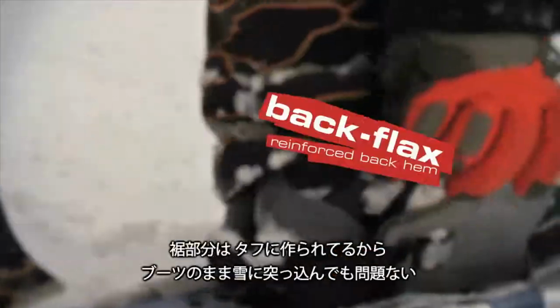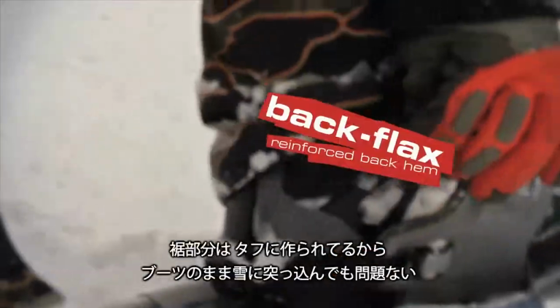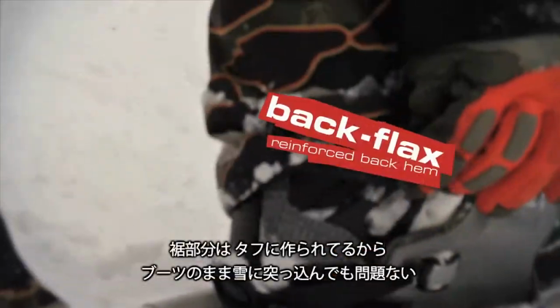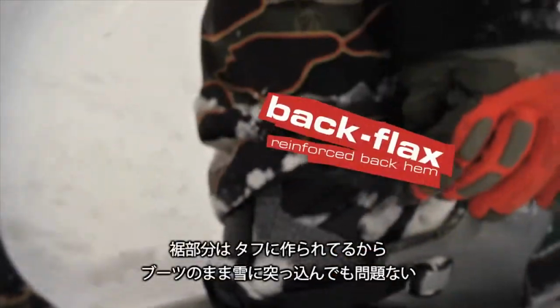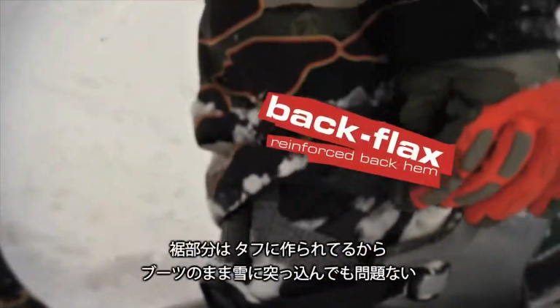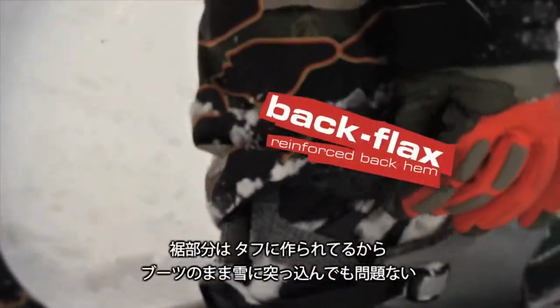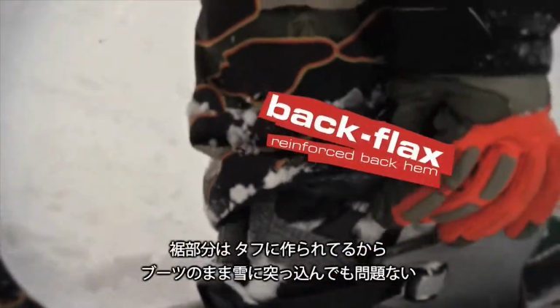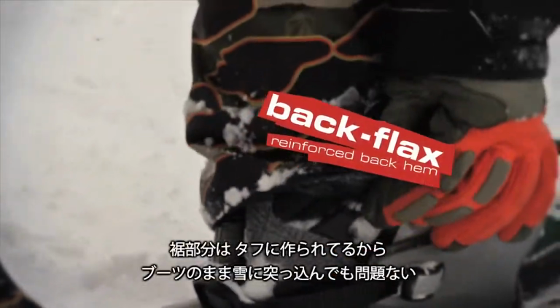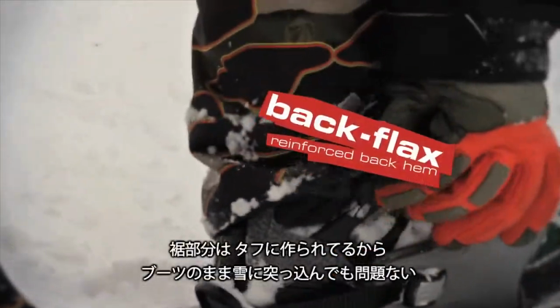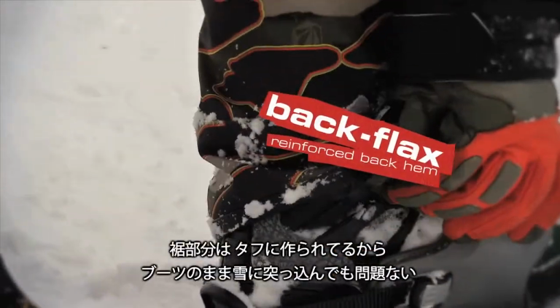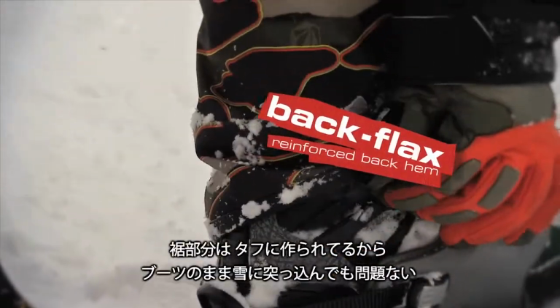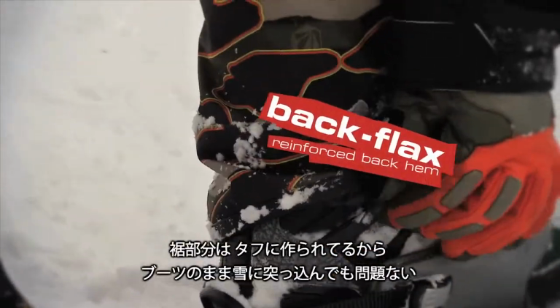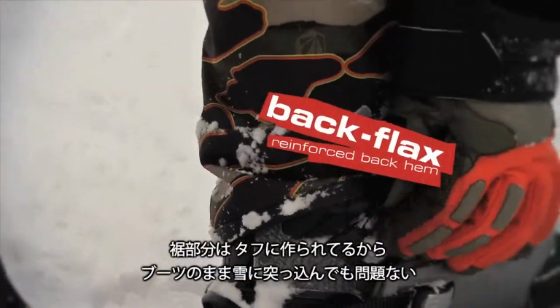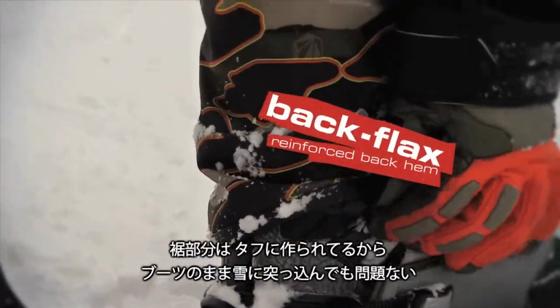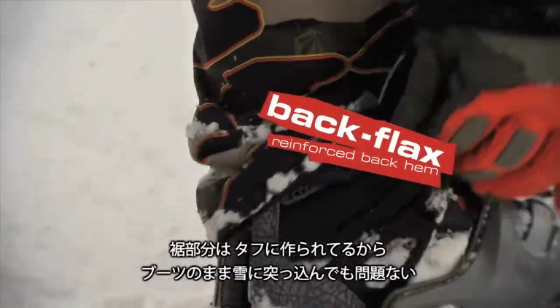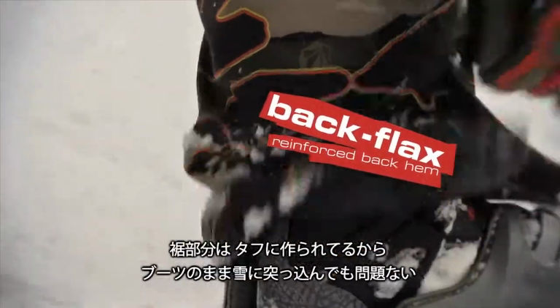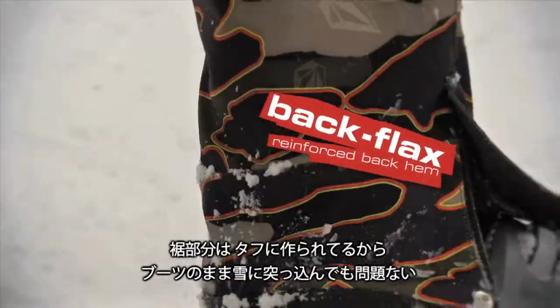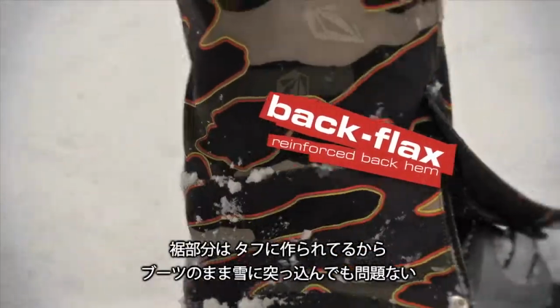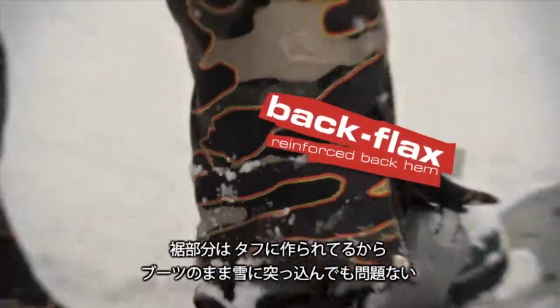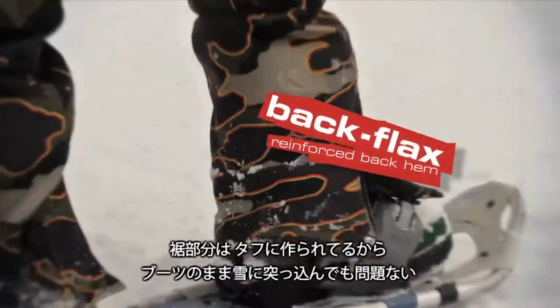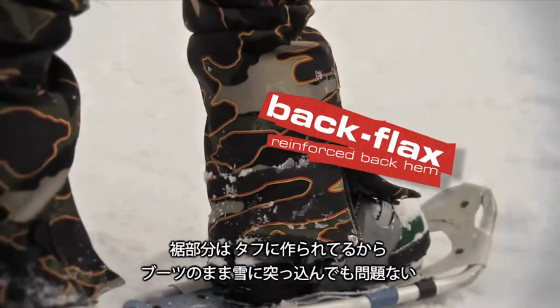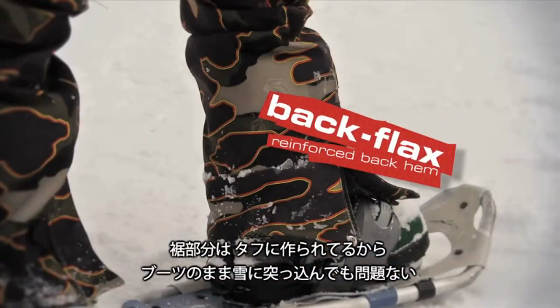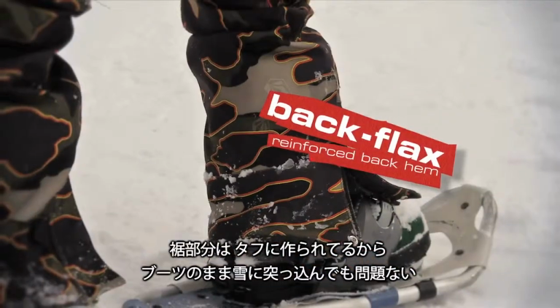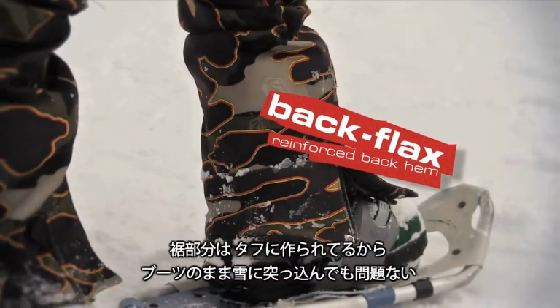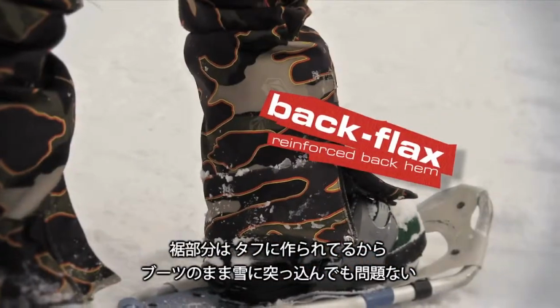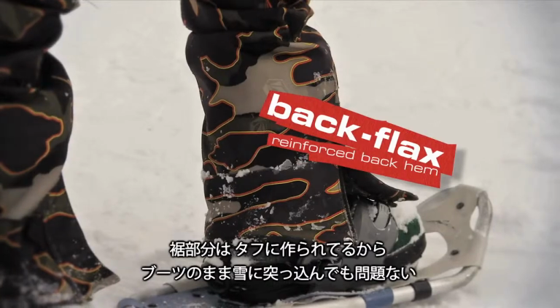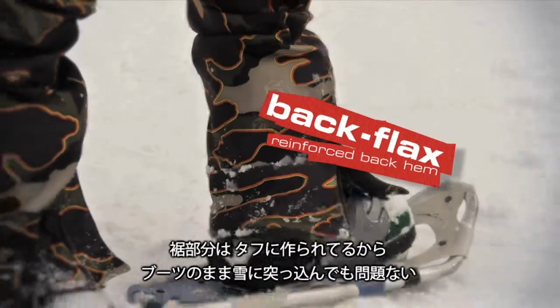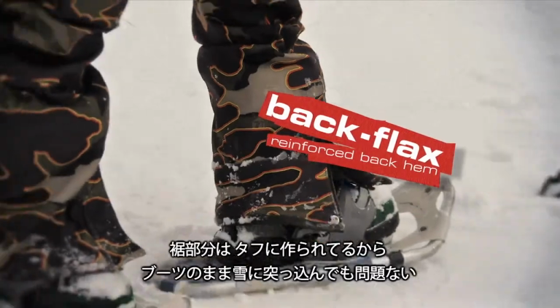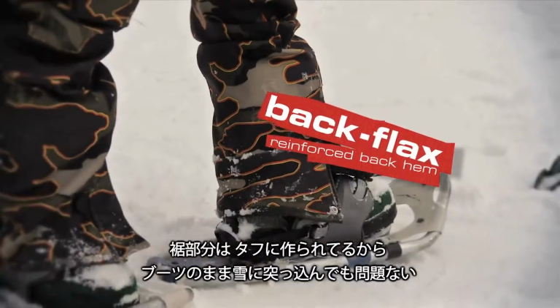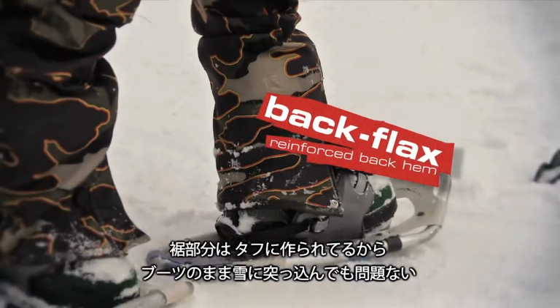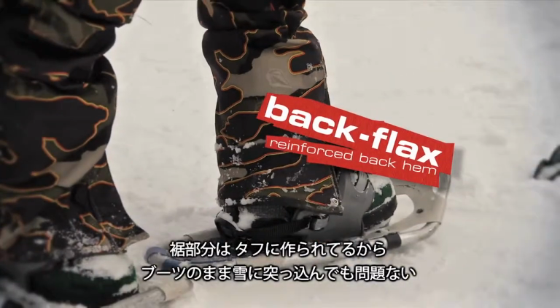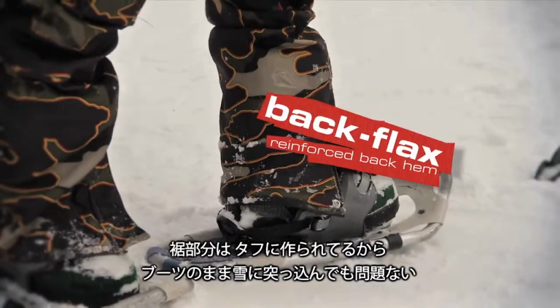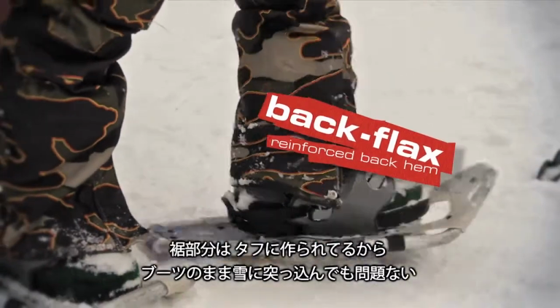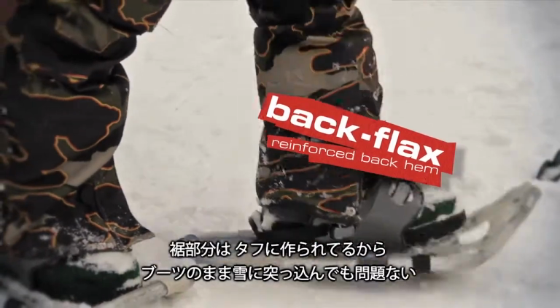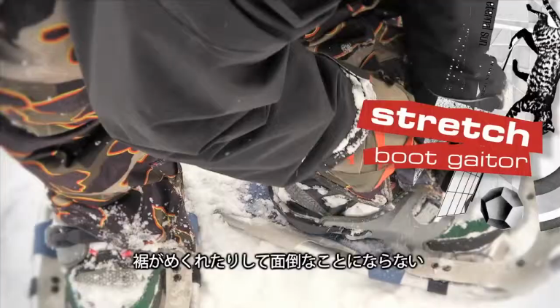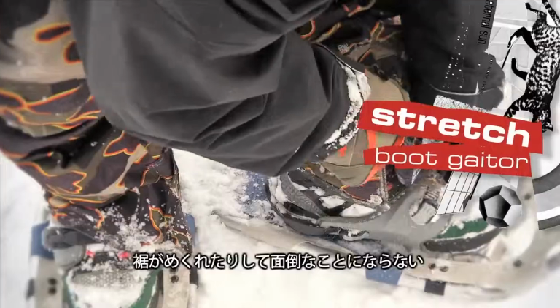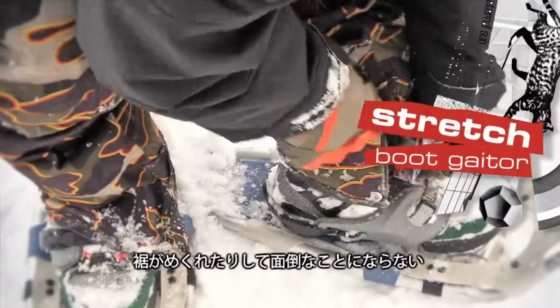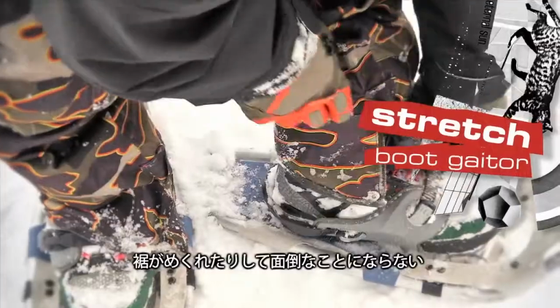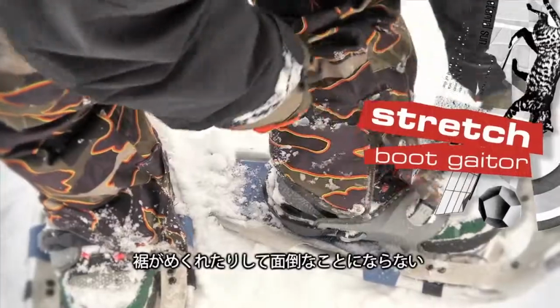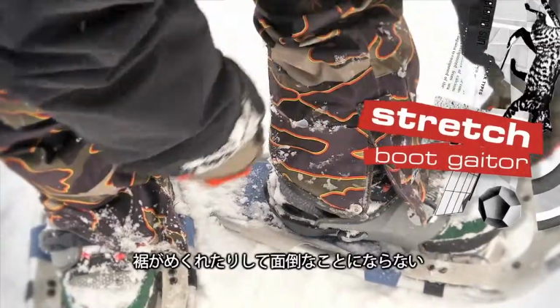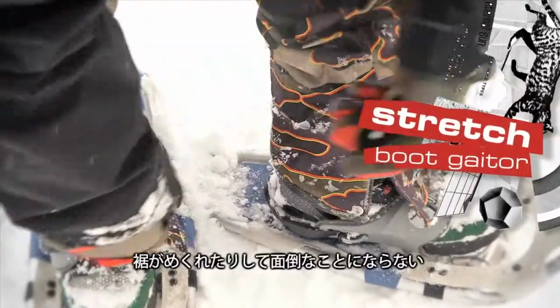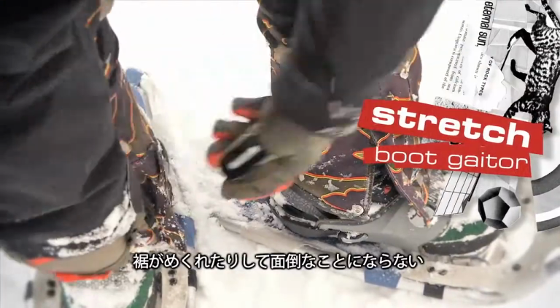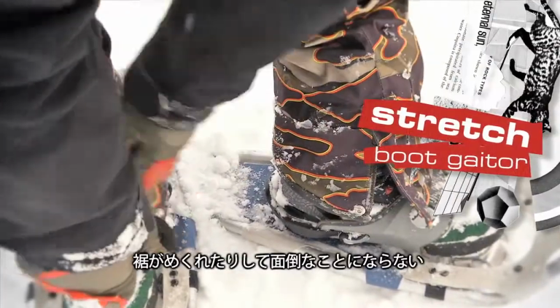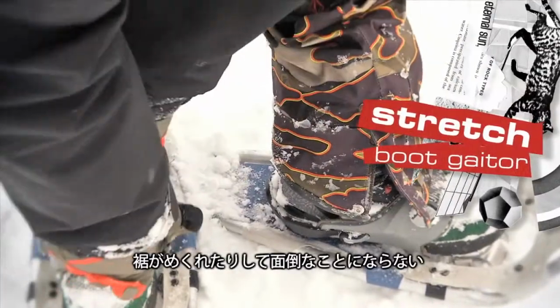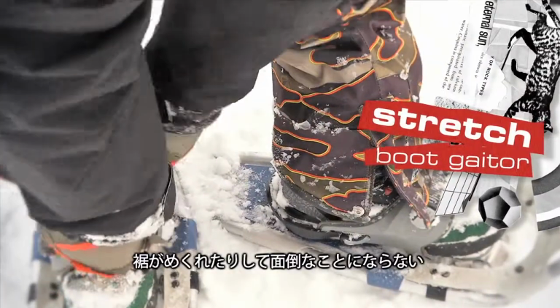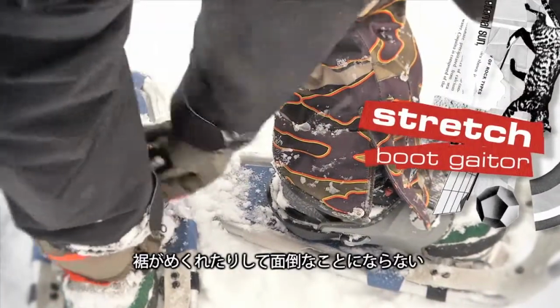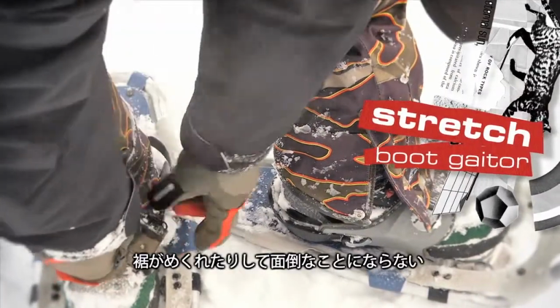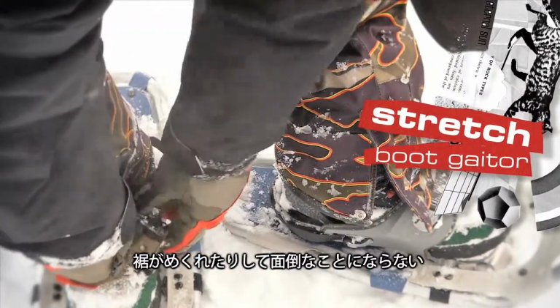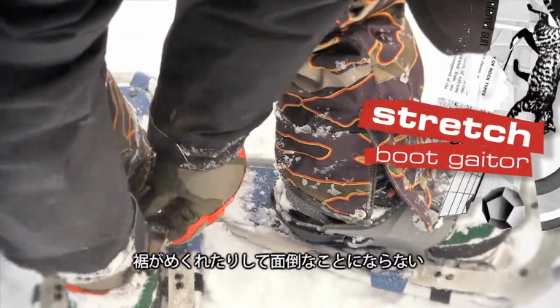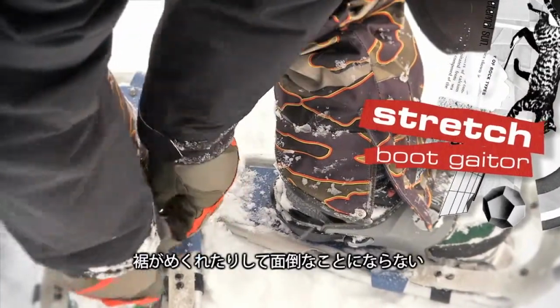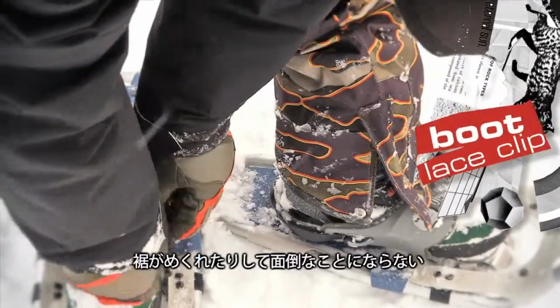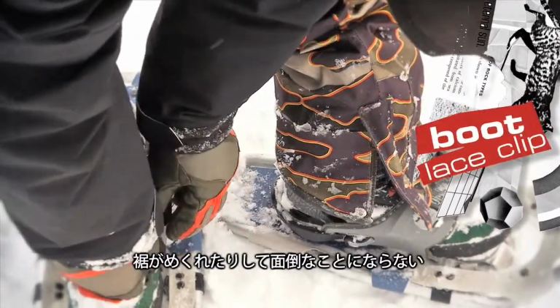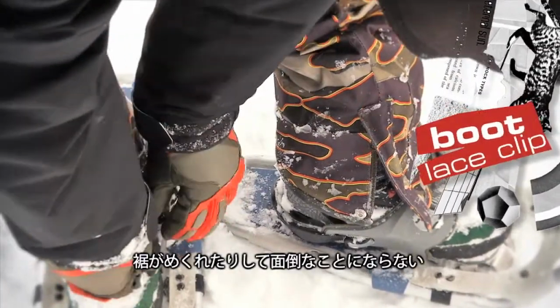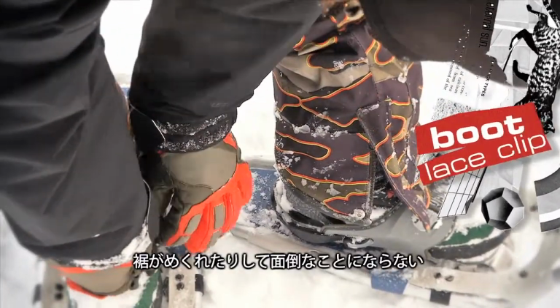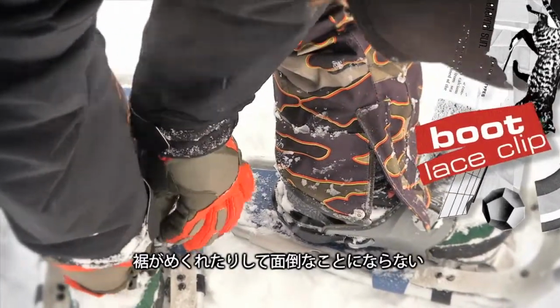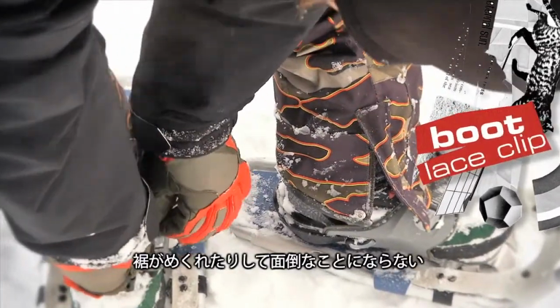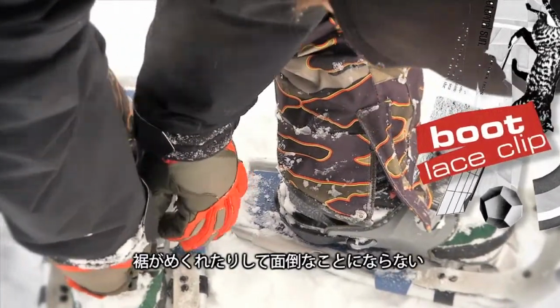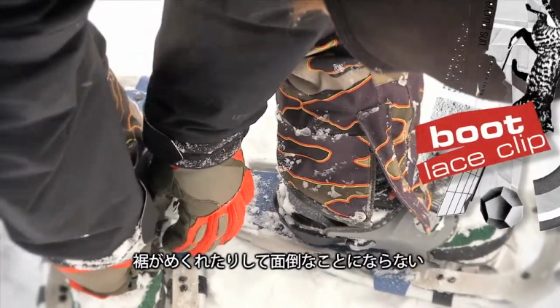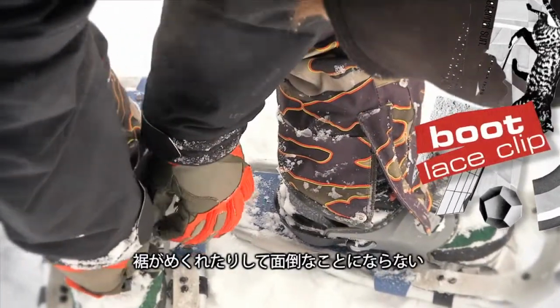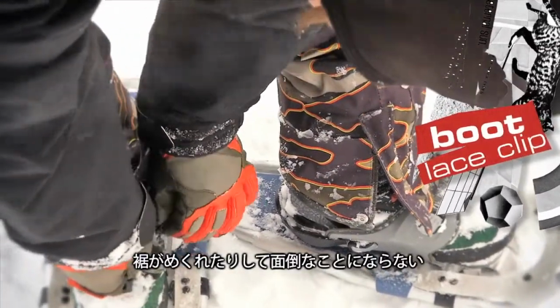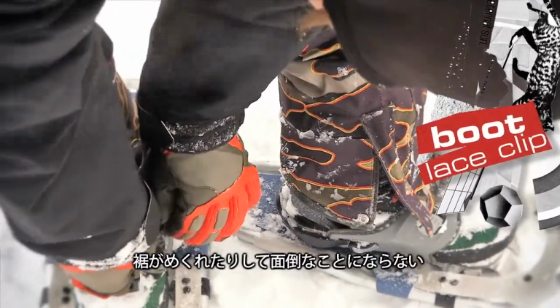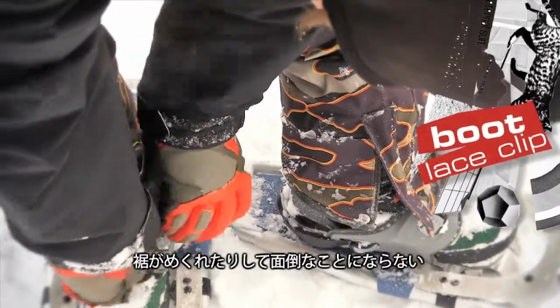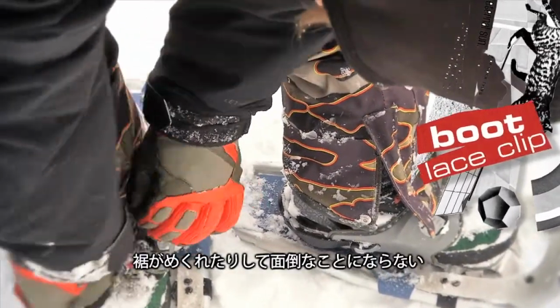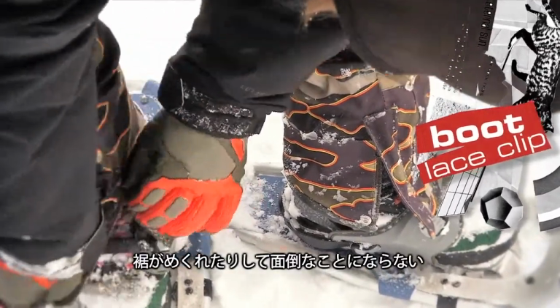It's got an extra tough boot cuff, so when you drag your boots in the snow or on concrete or cement, they're not going to fray, tear, and make a mess.